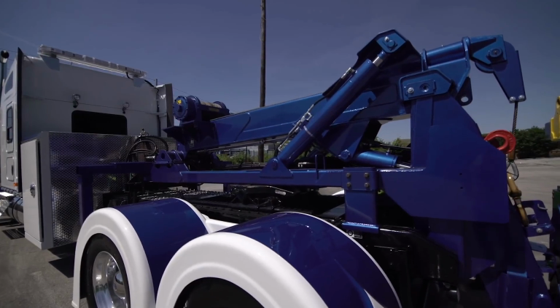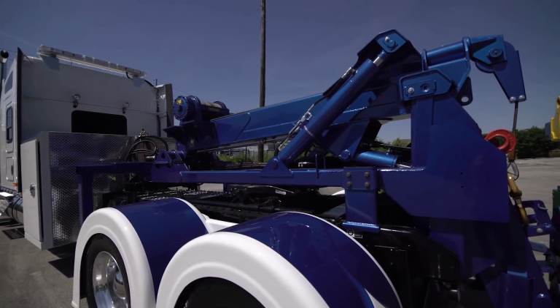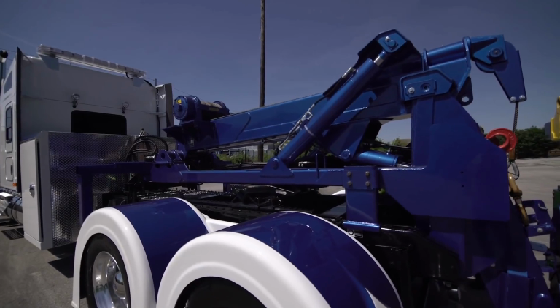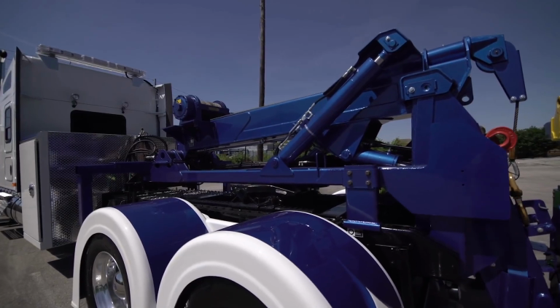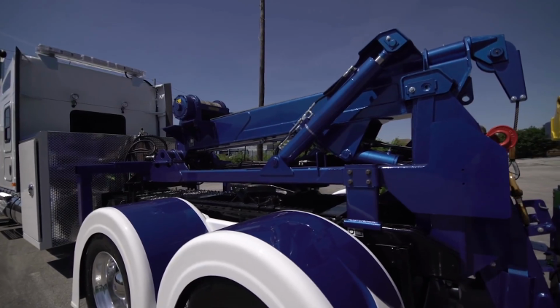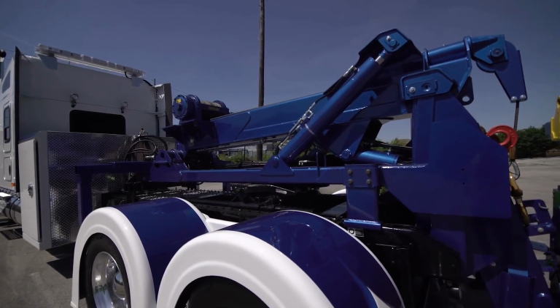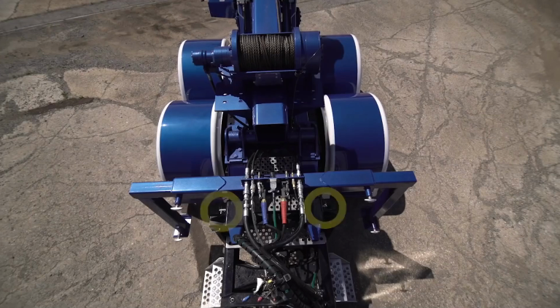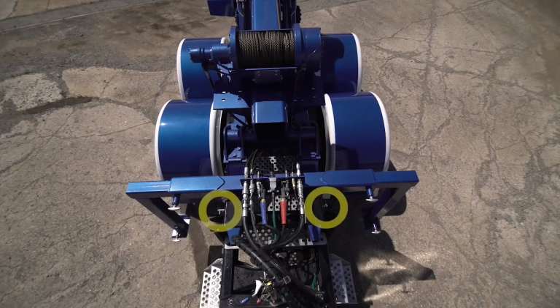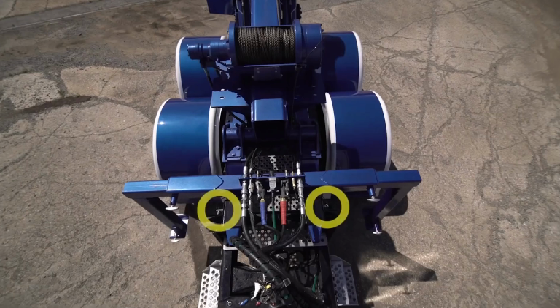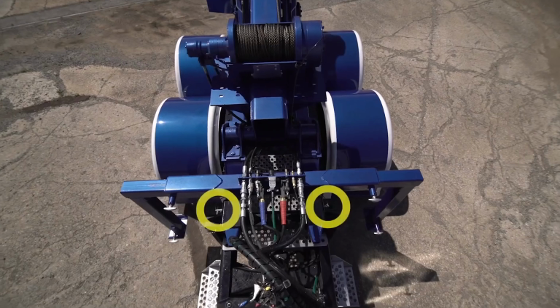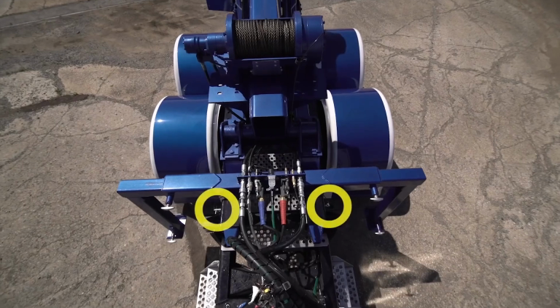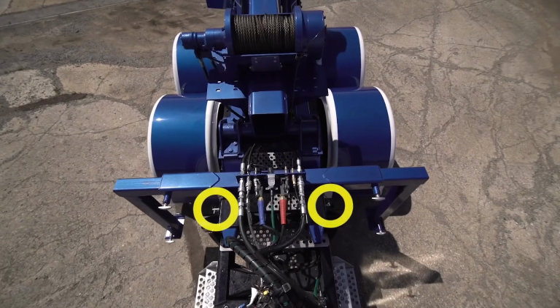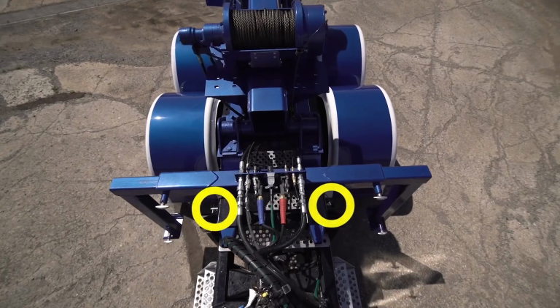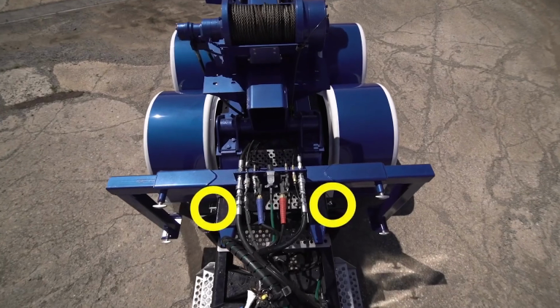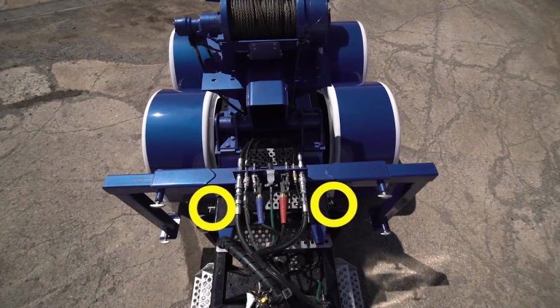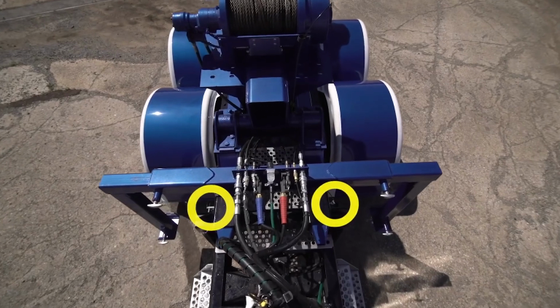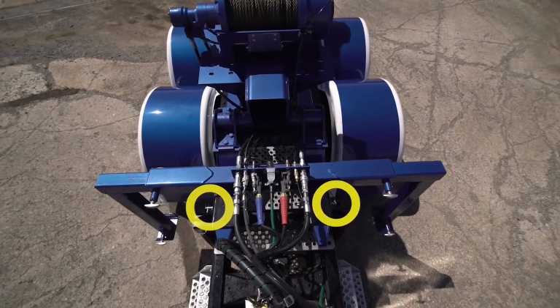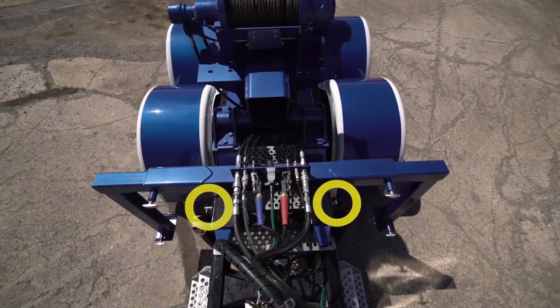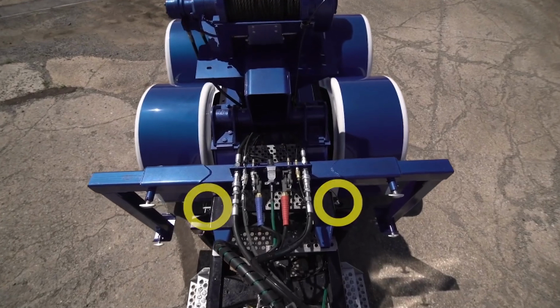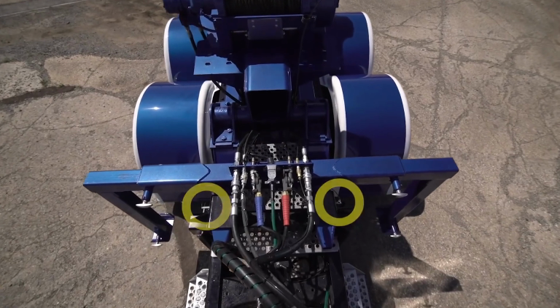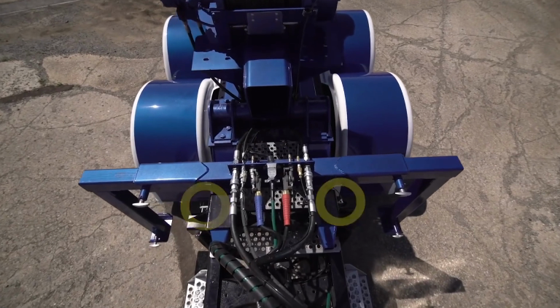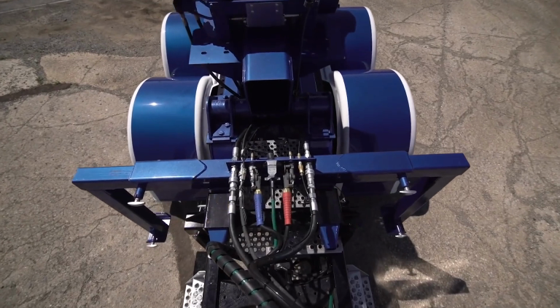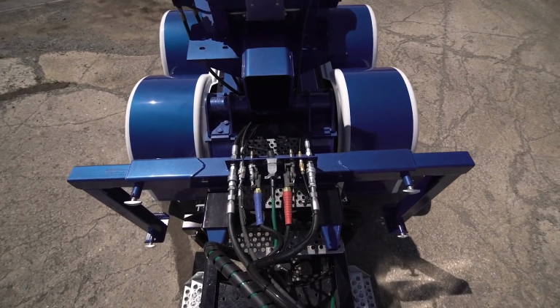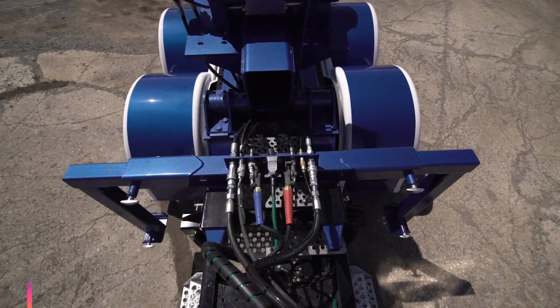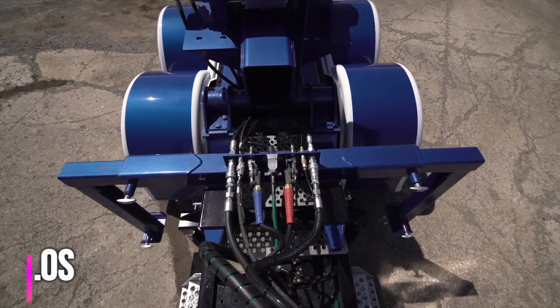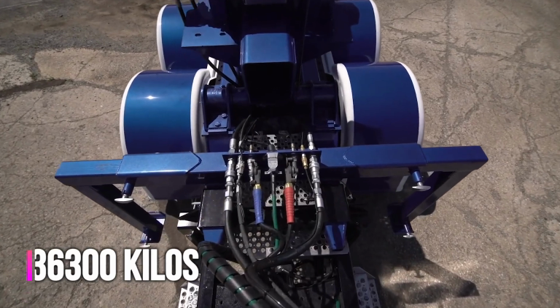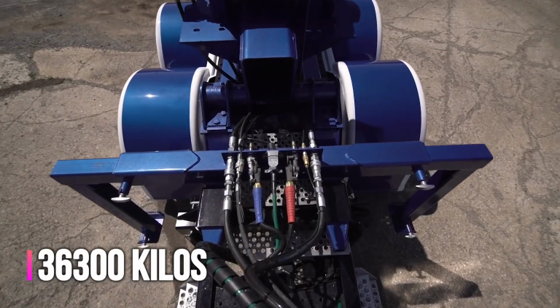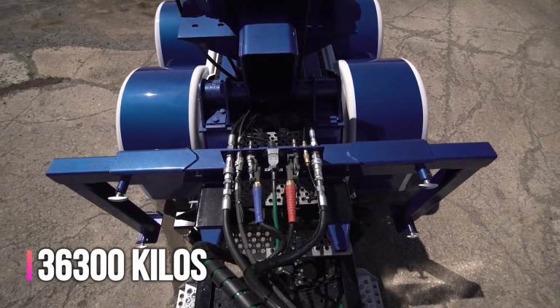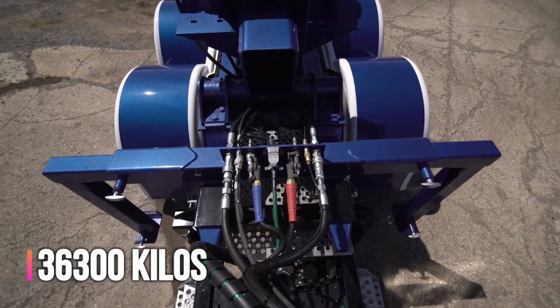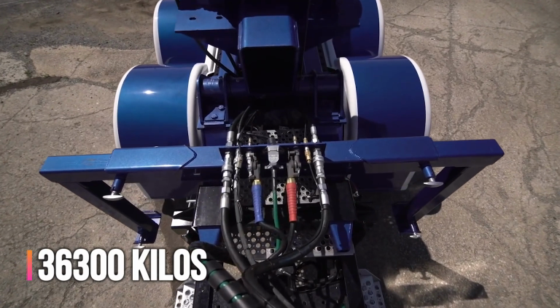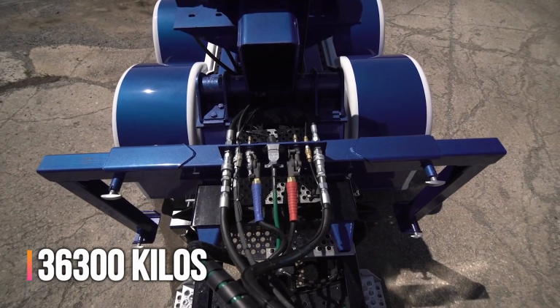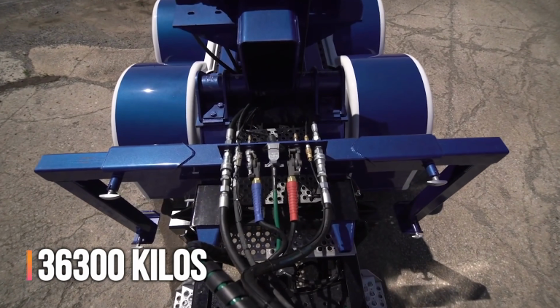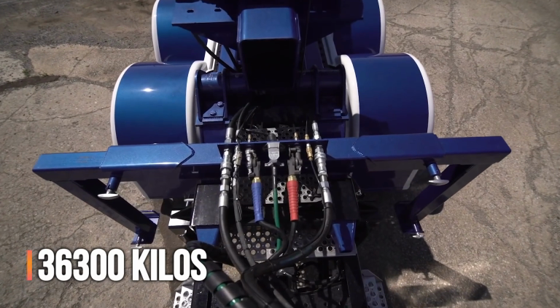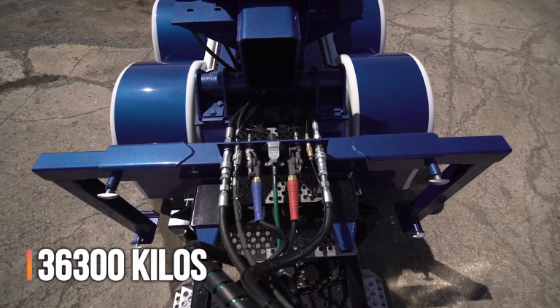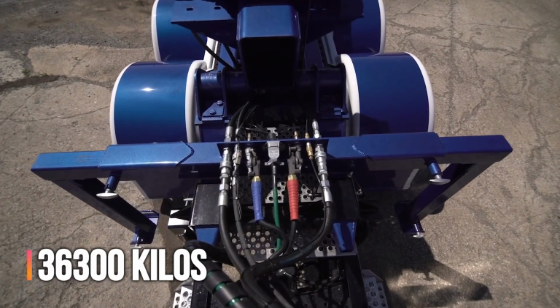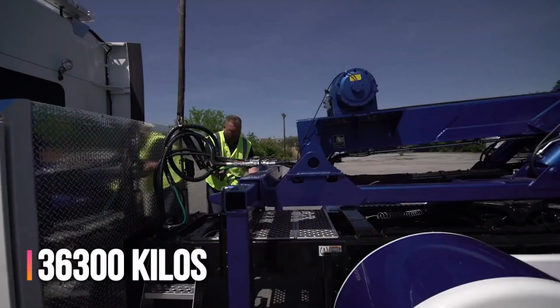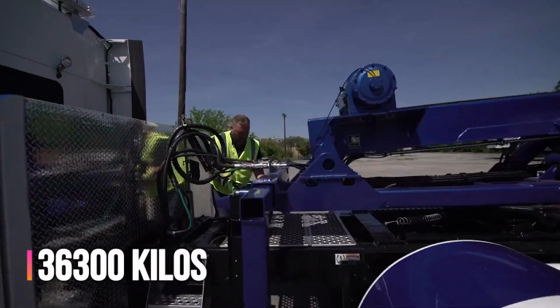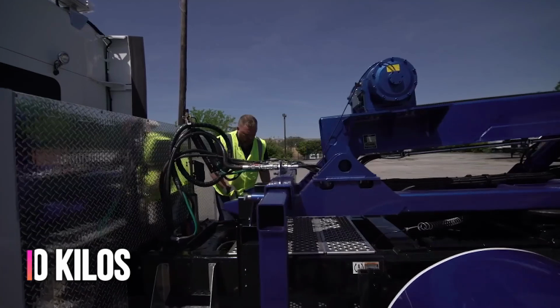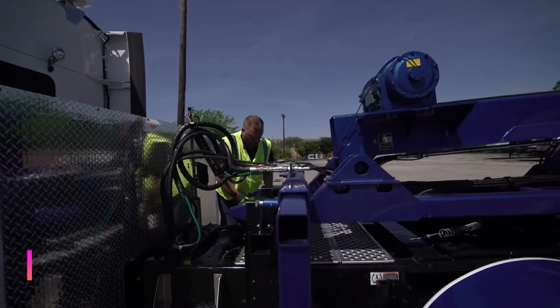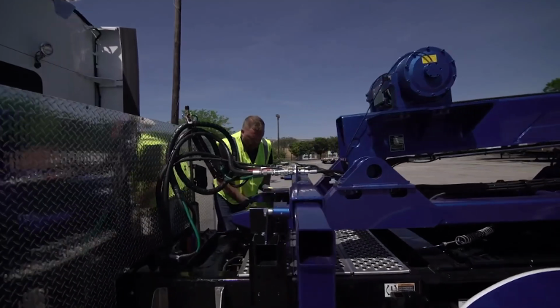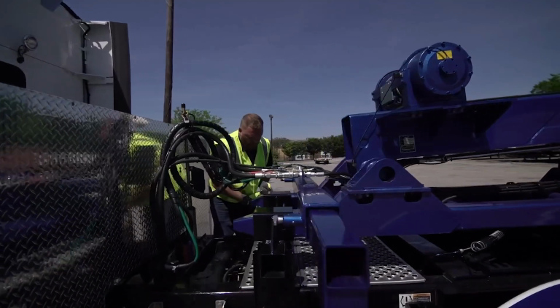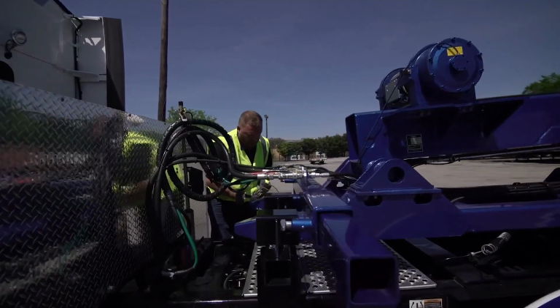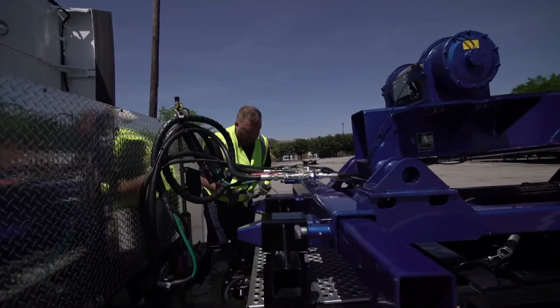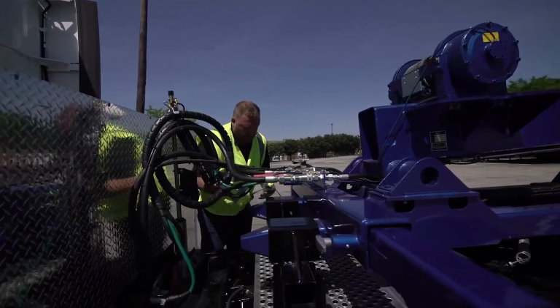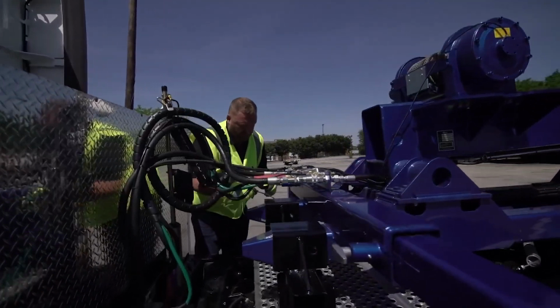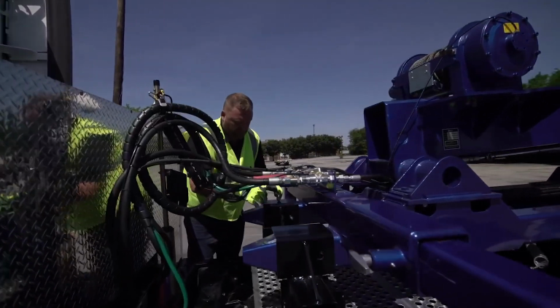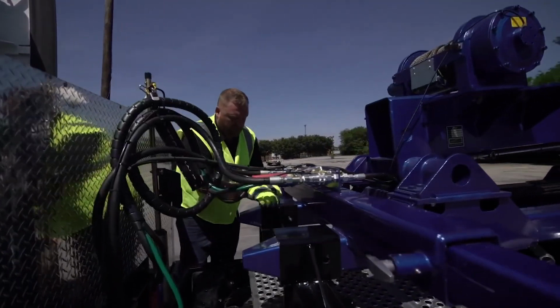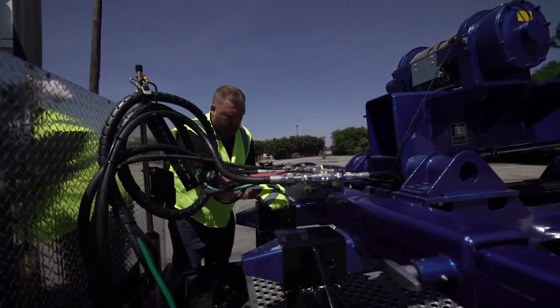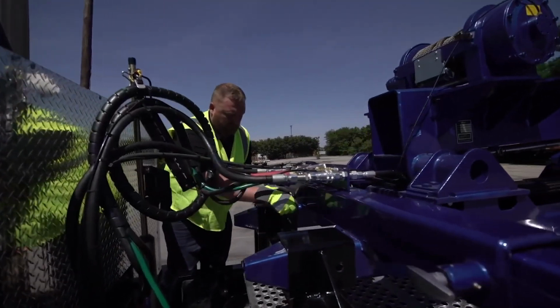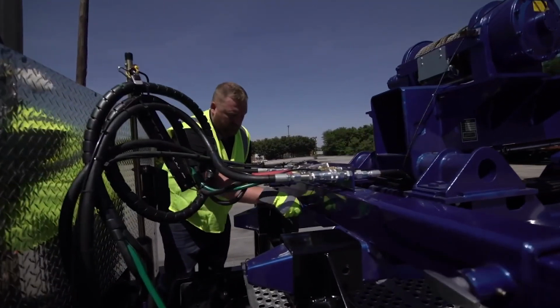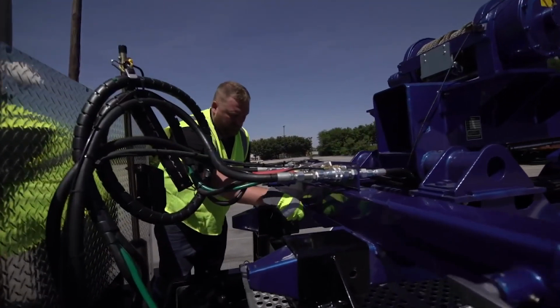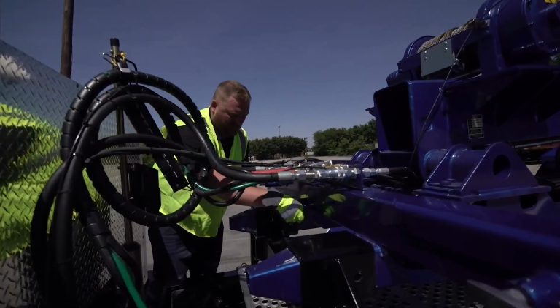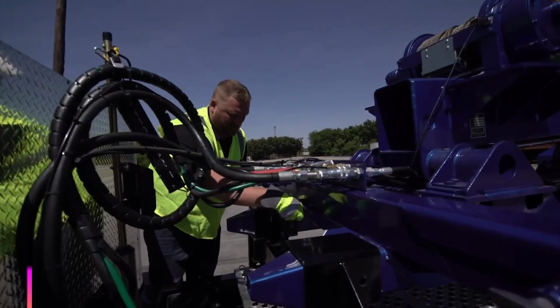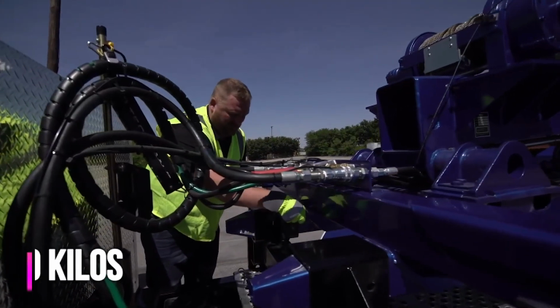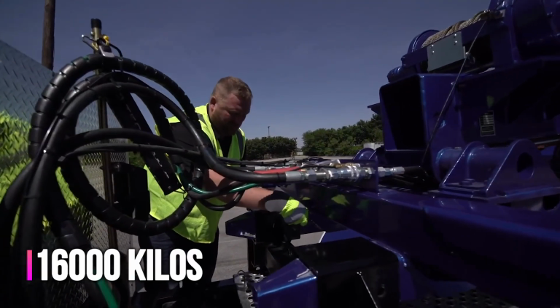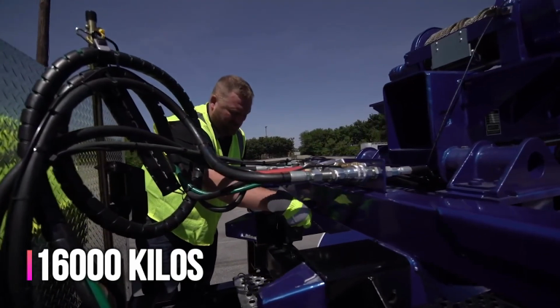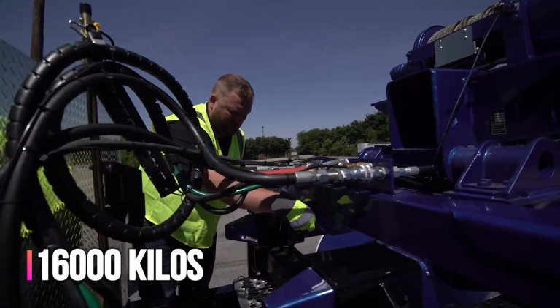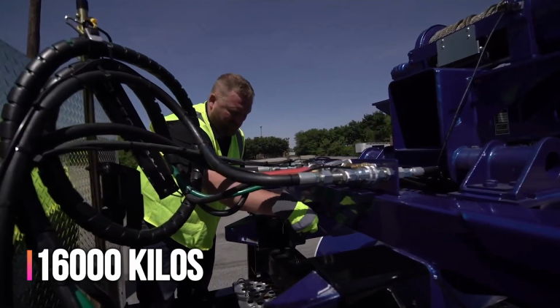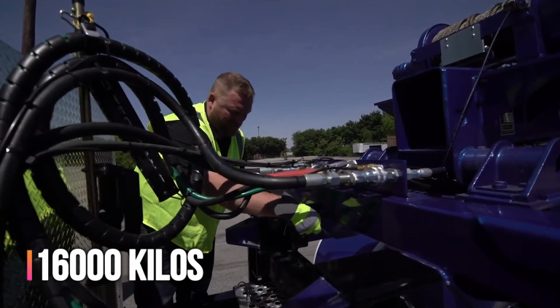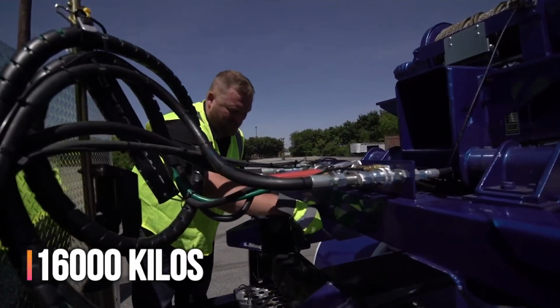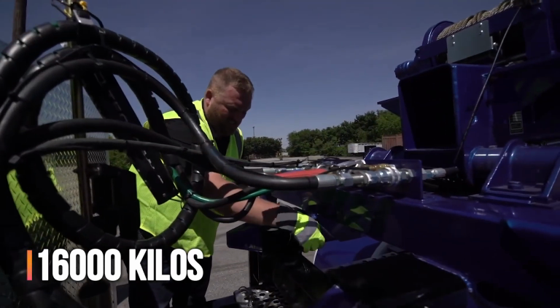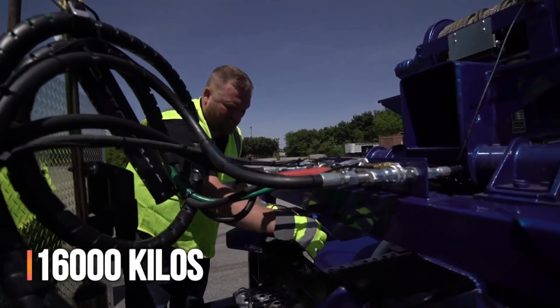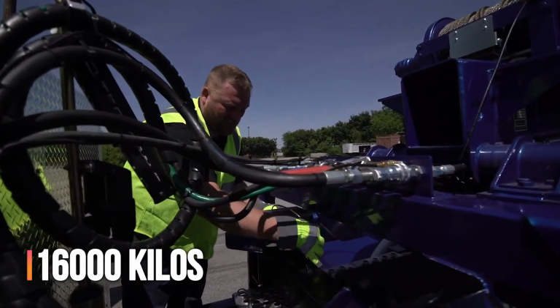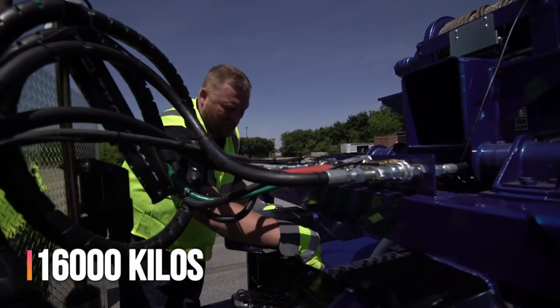In tow mode, the Holmes DTU can handle up to 36,300 kilos, while its boom supports up to 16,000 kilos.